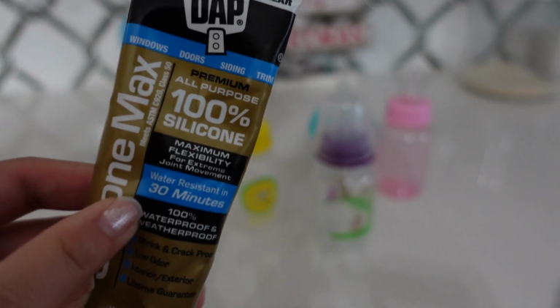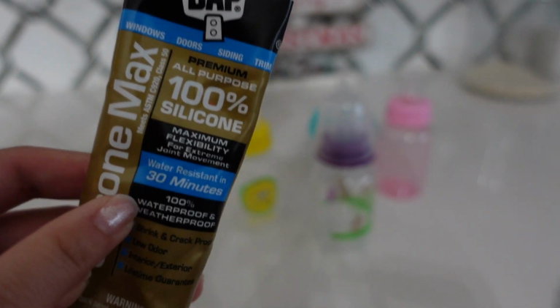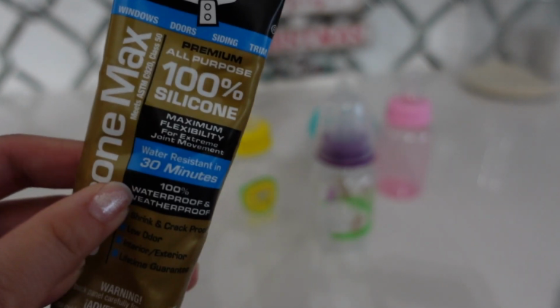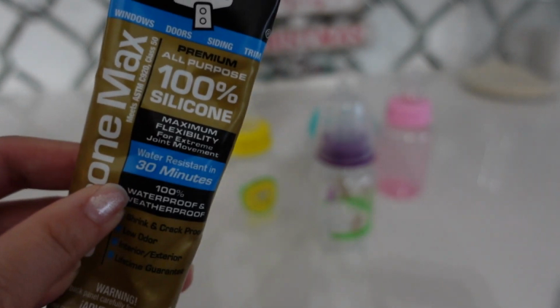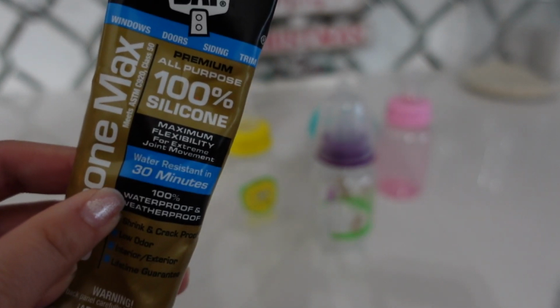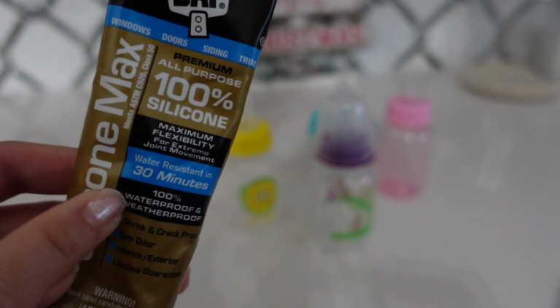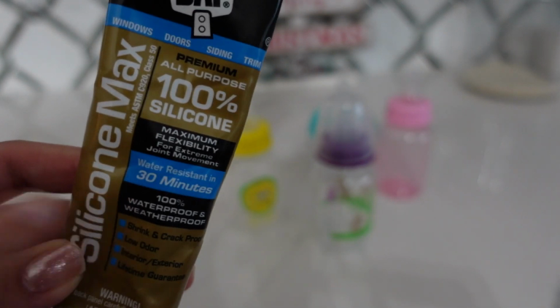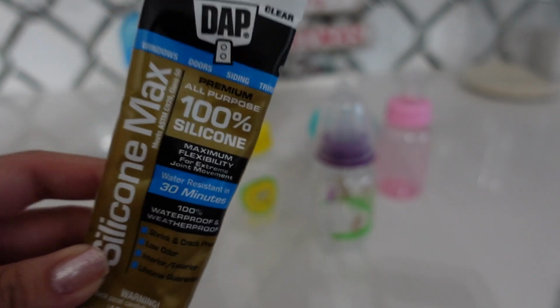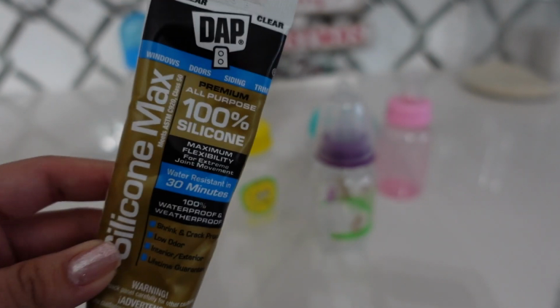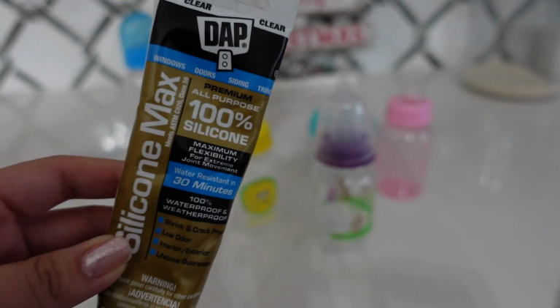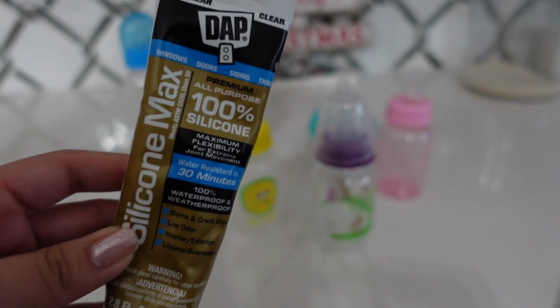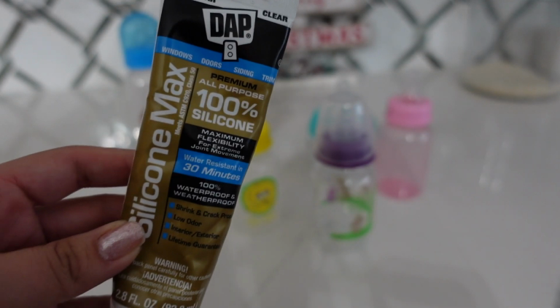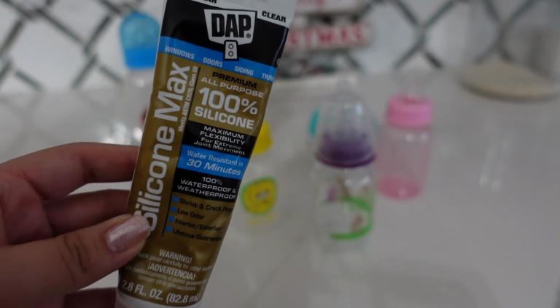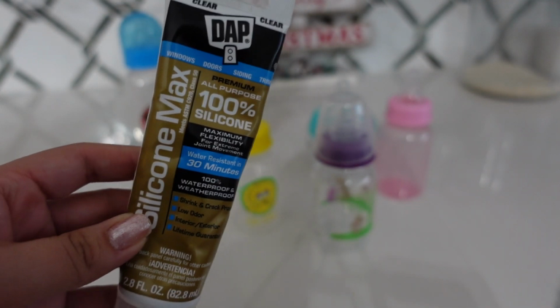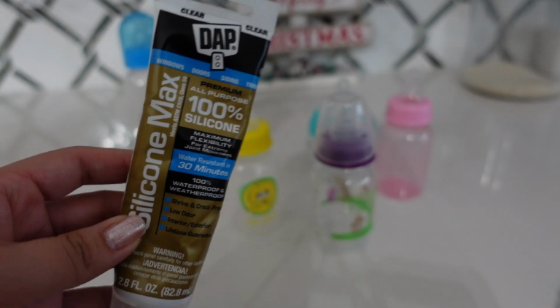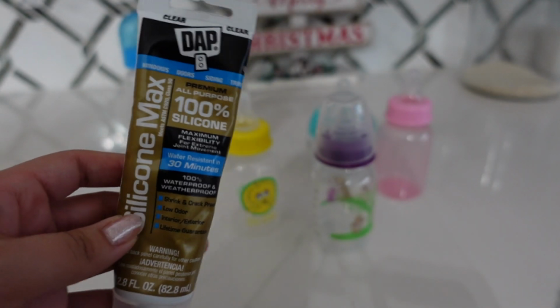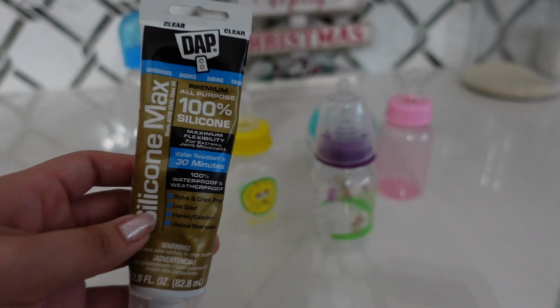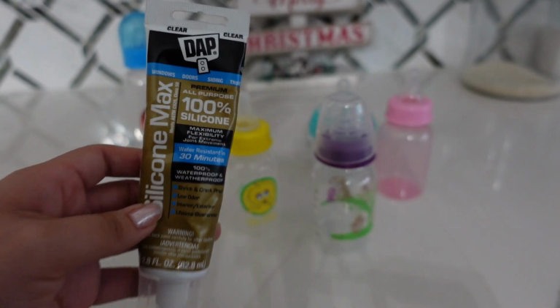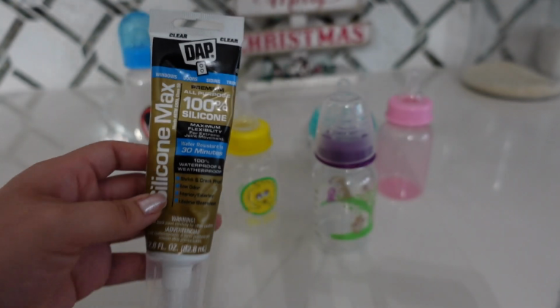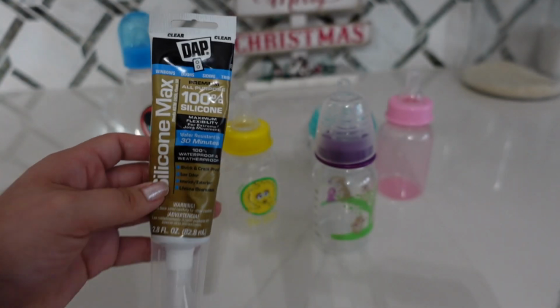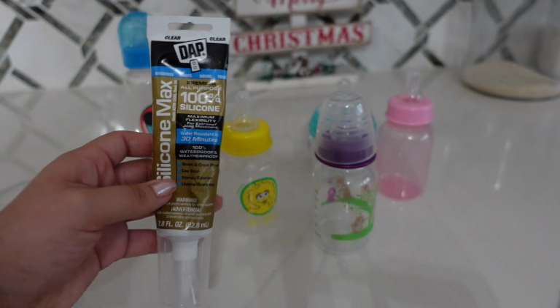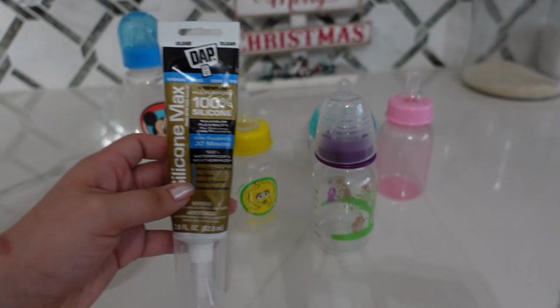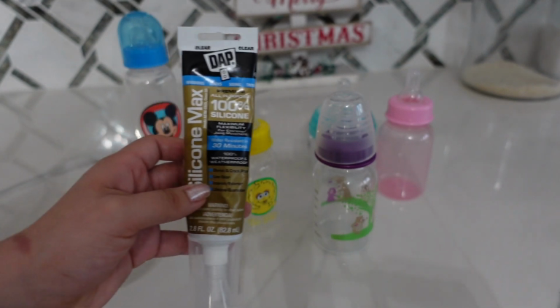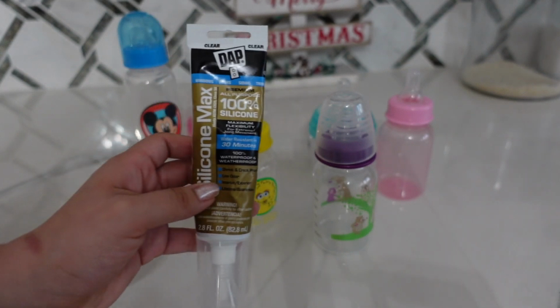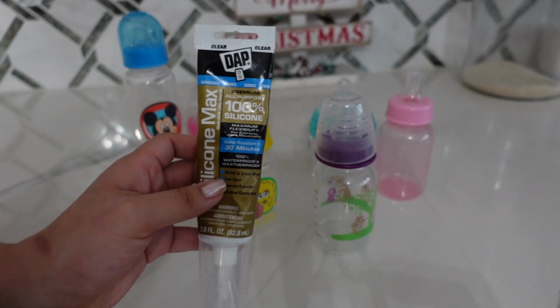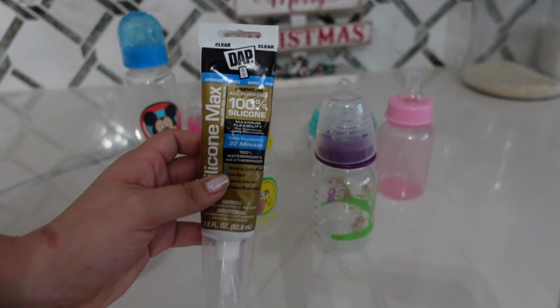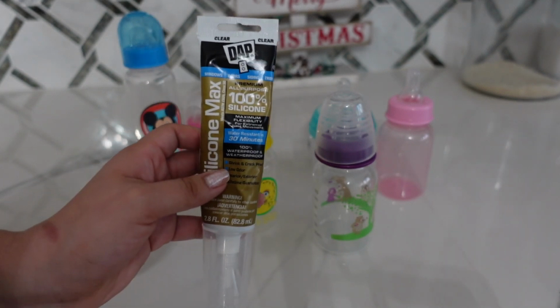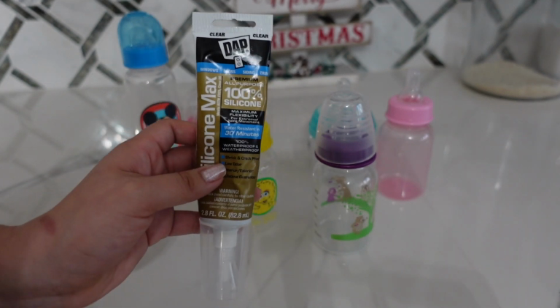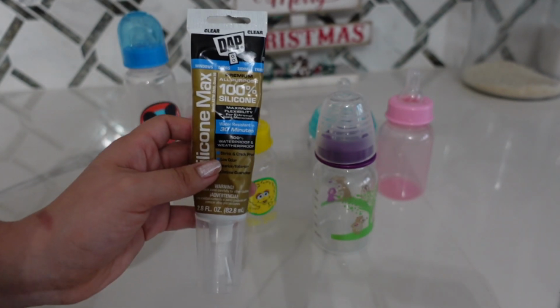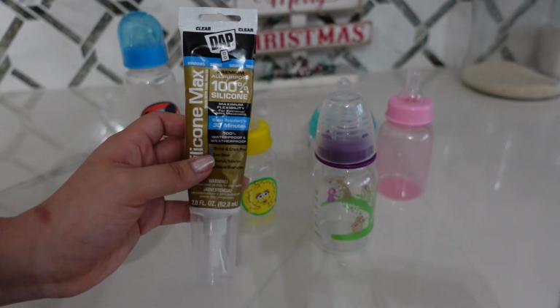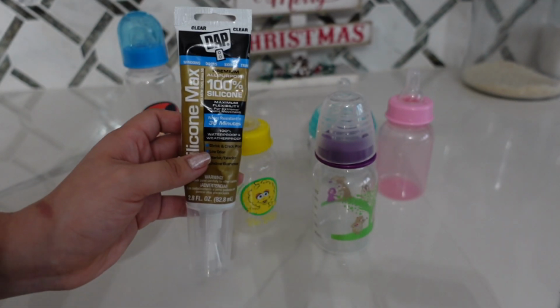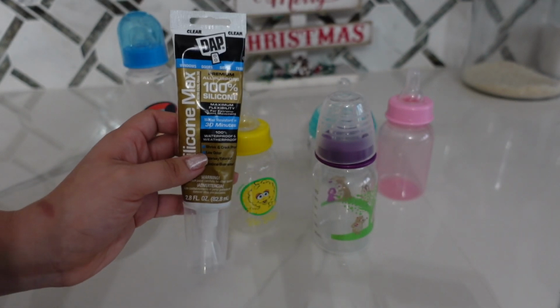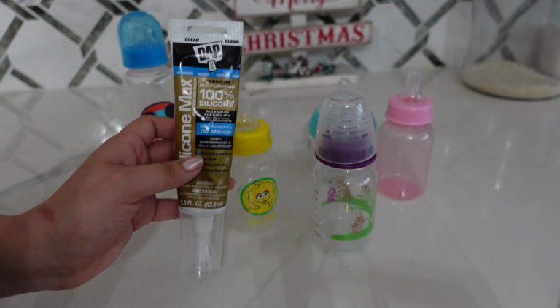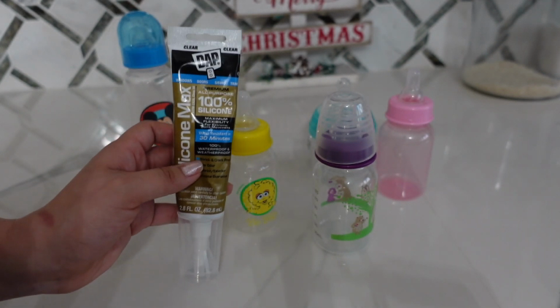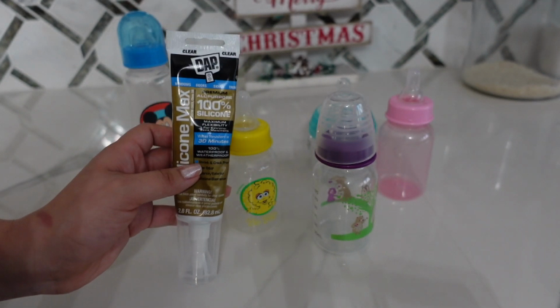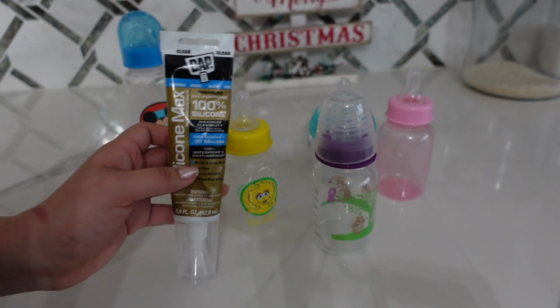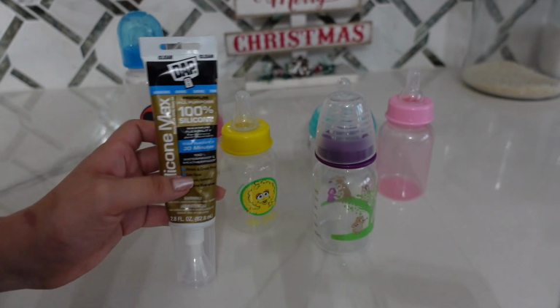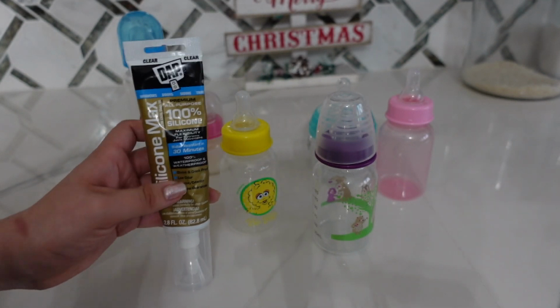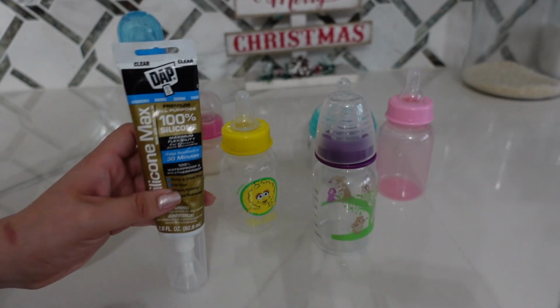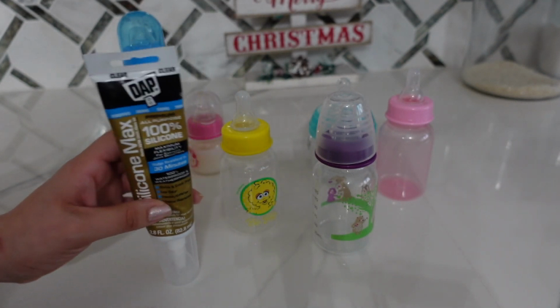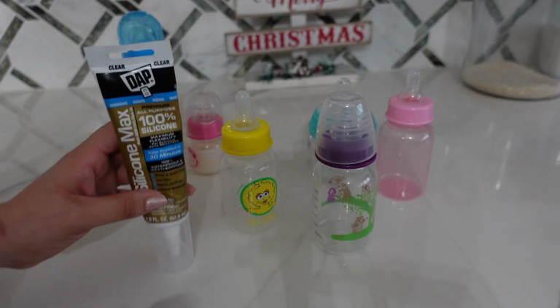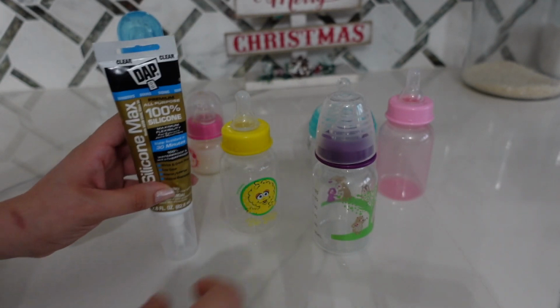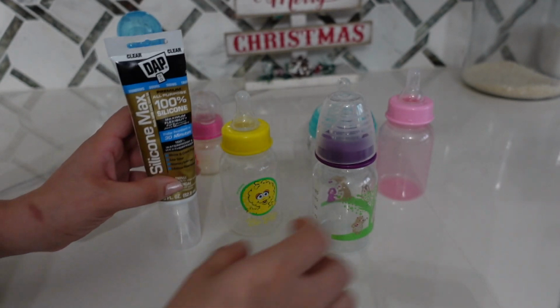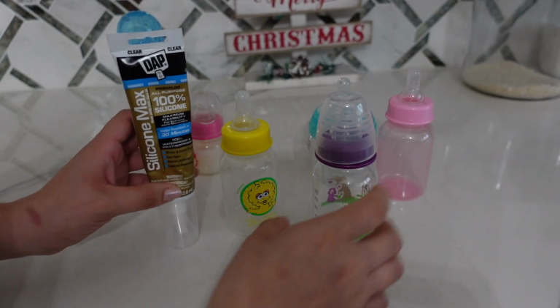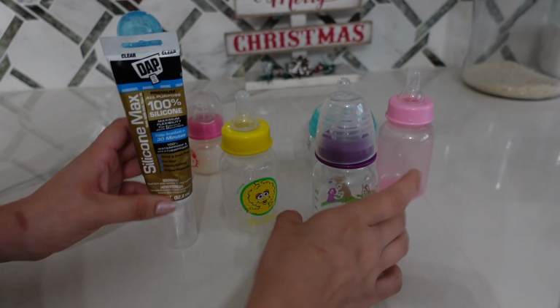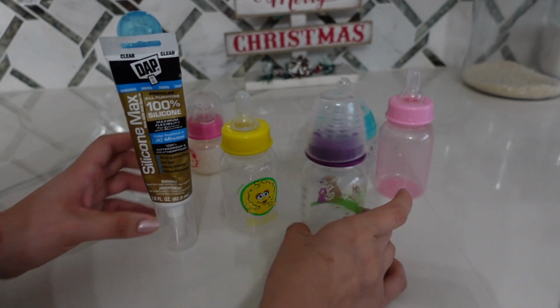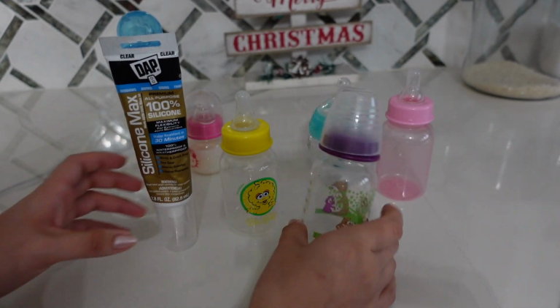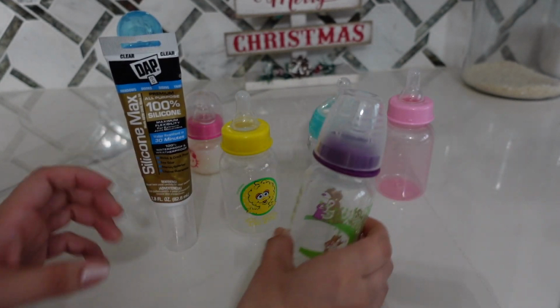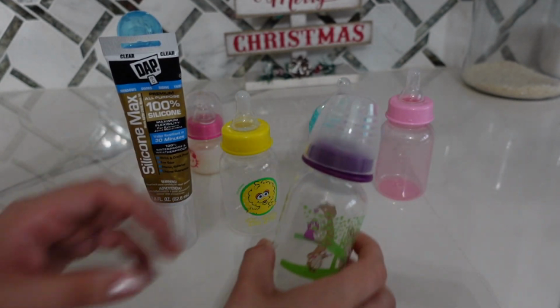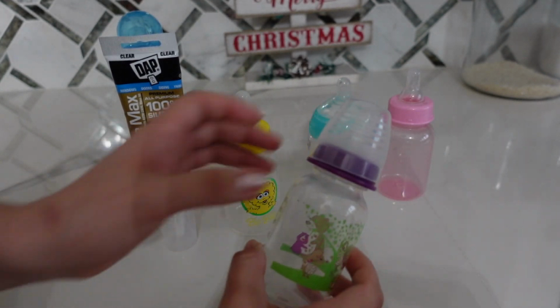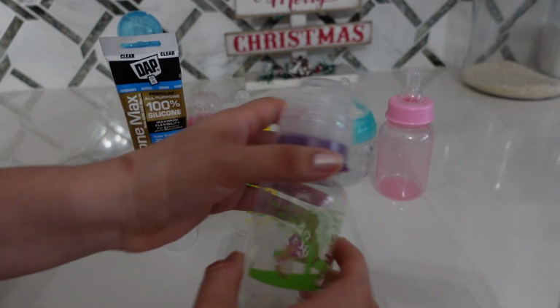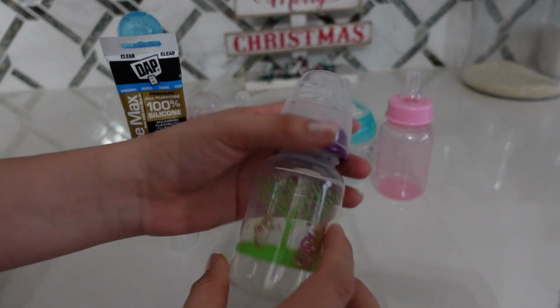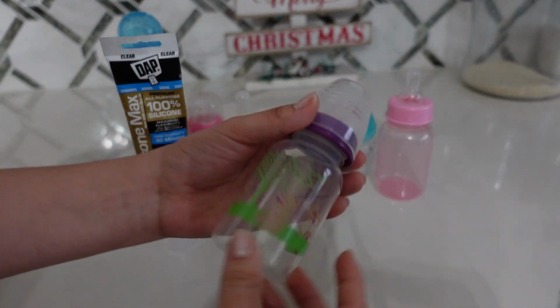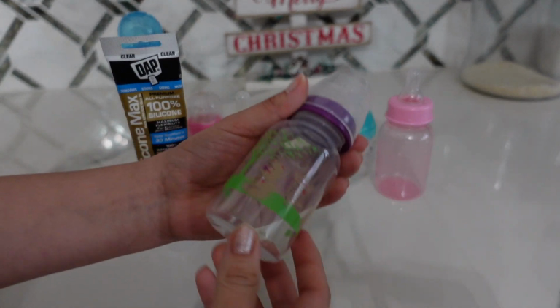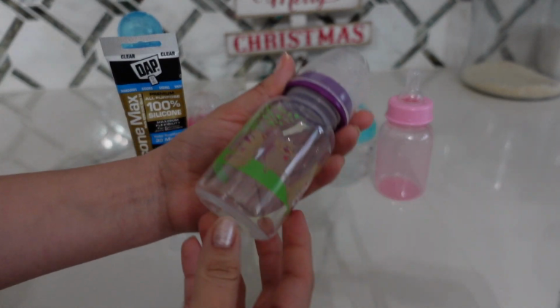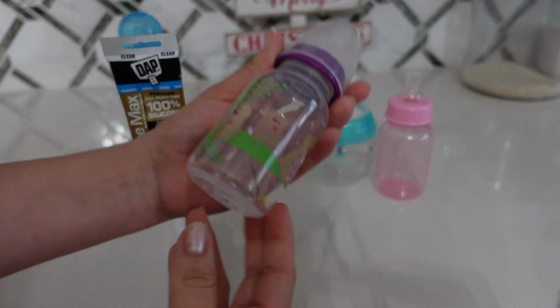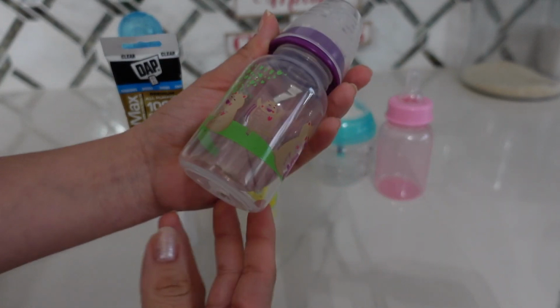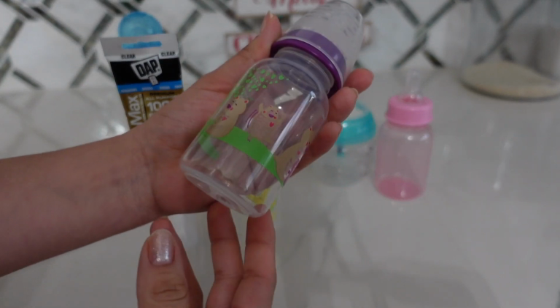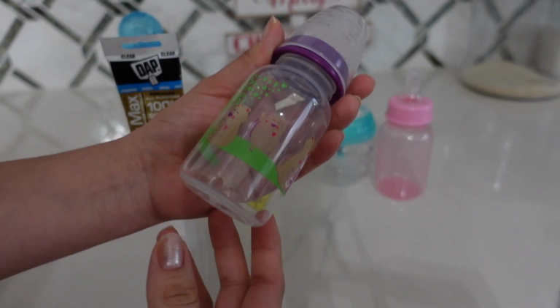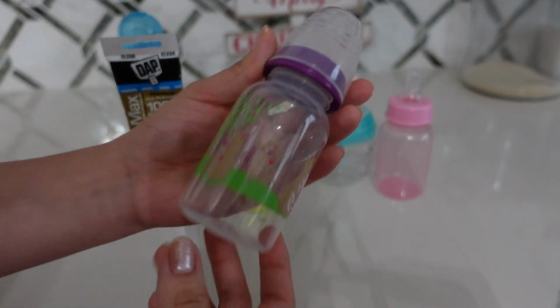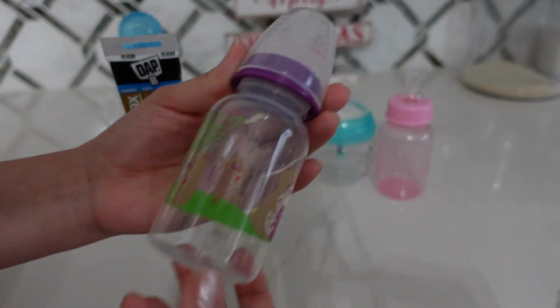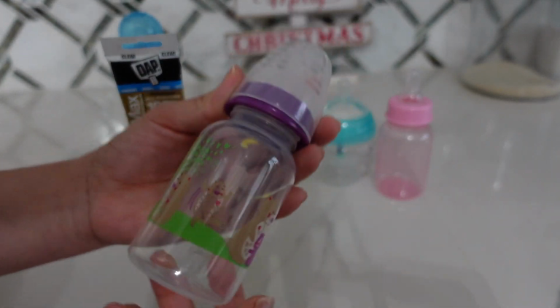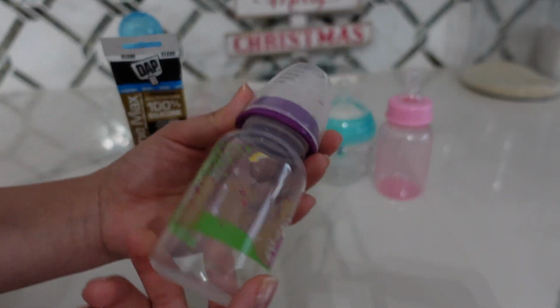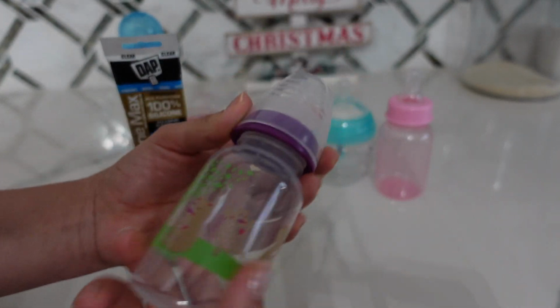This says it dries in 30 minutes. However, I recommend that you let this dry for 24 hours.